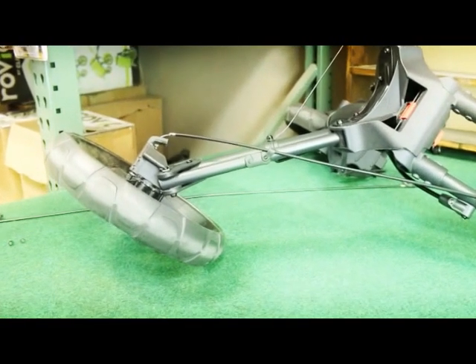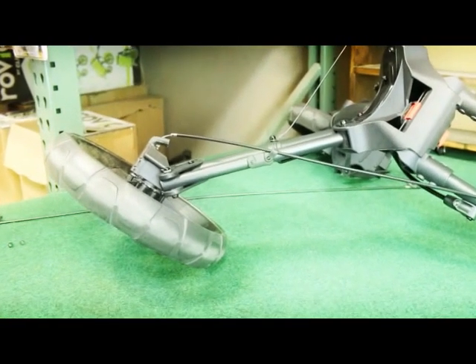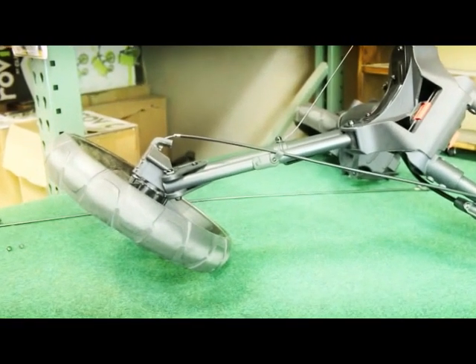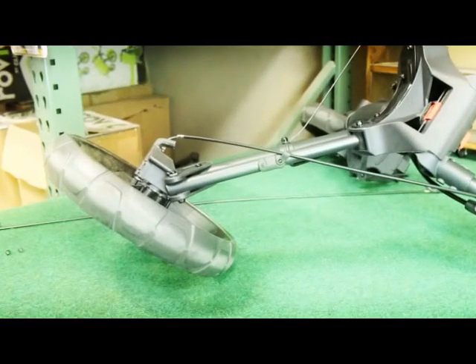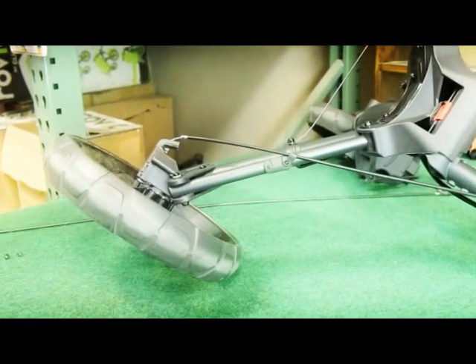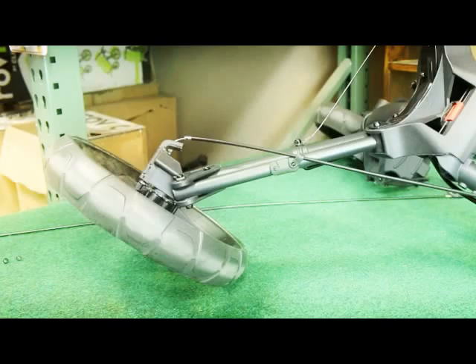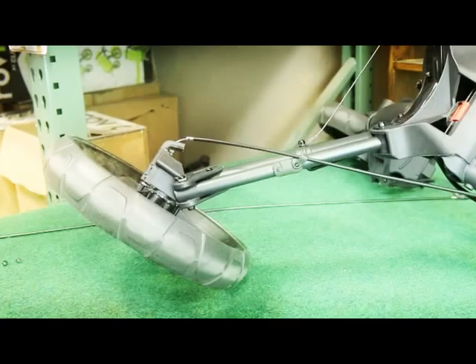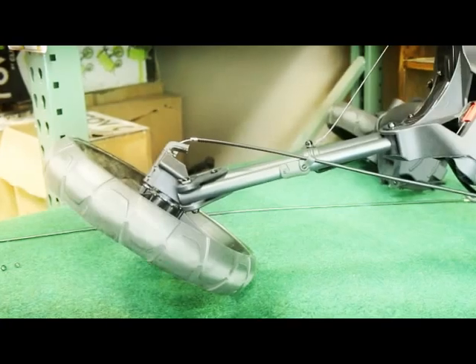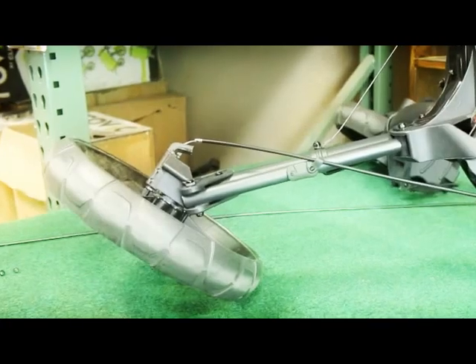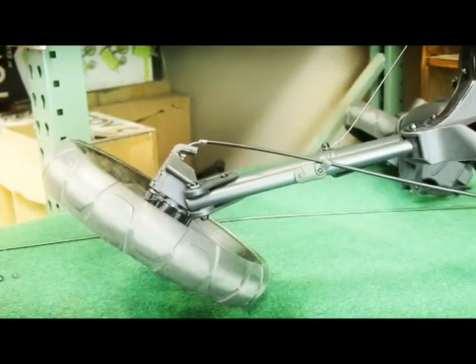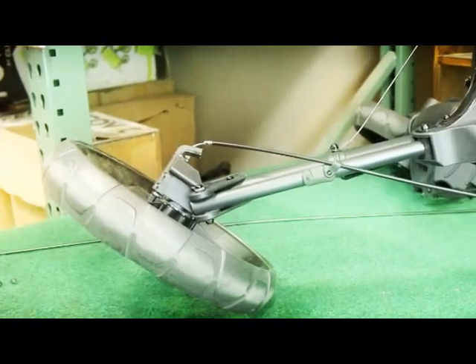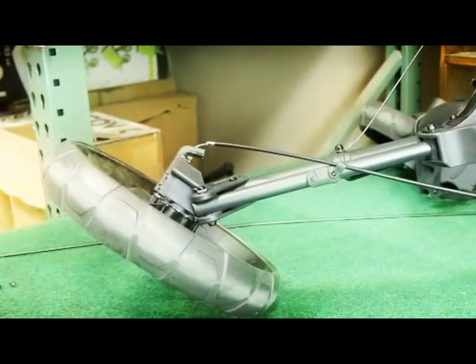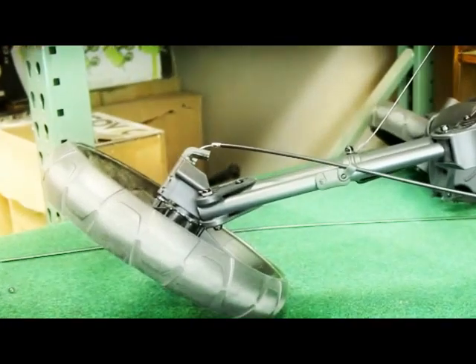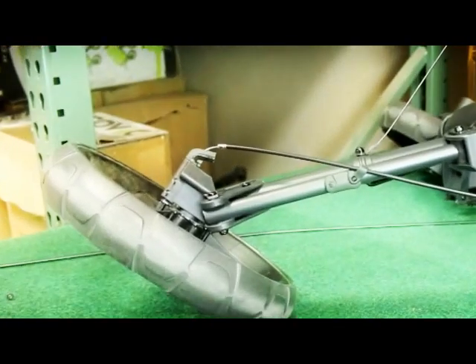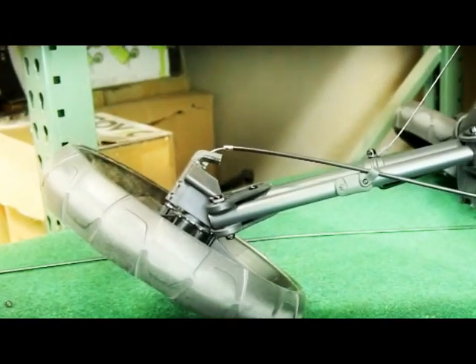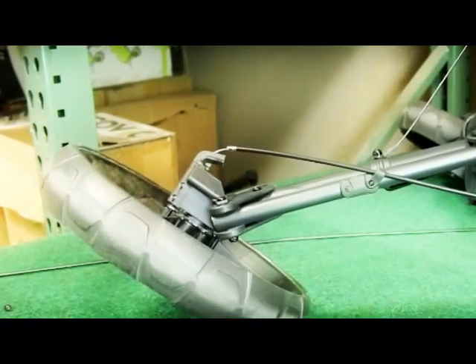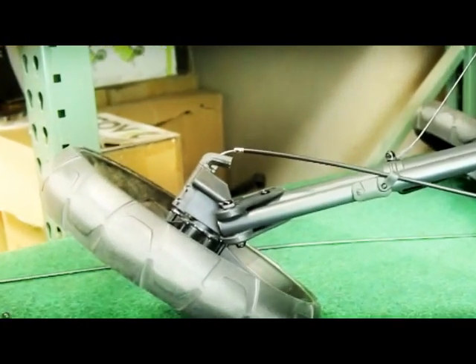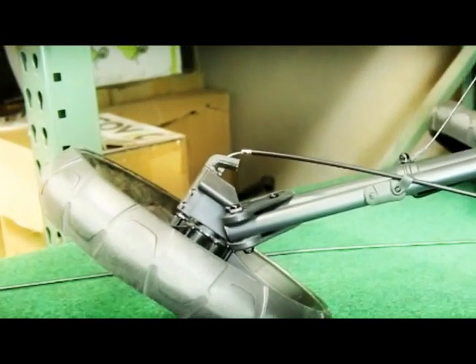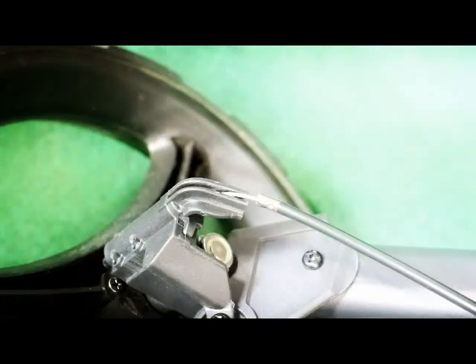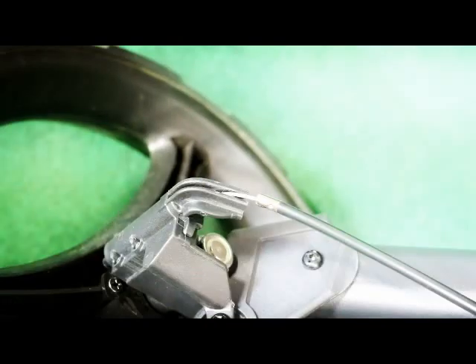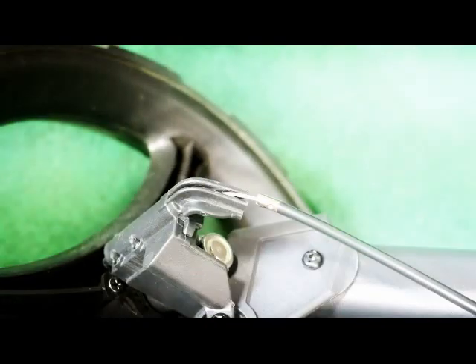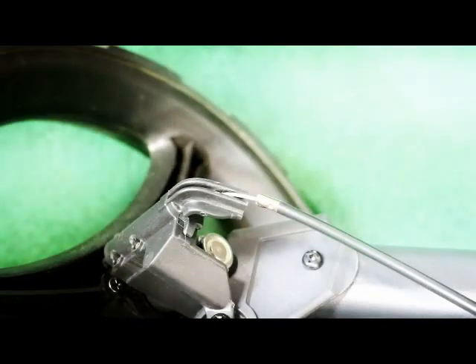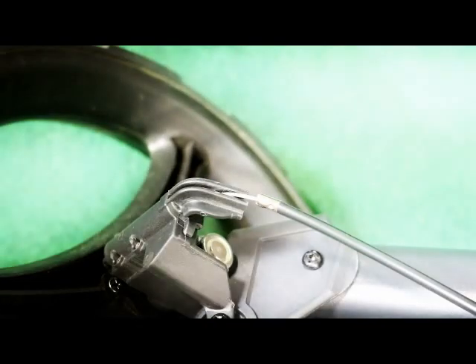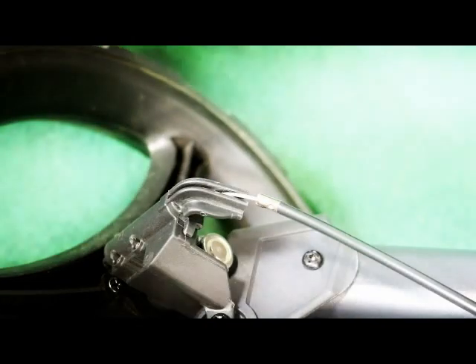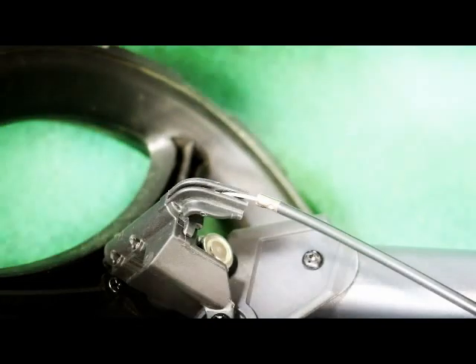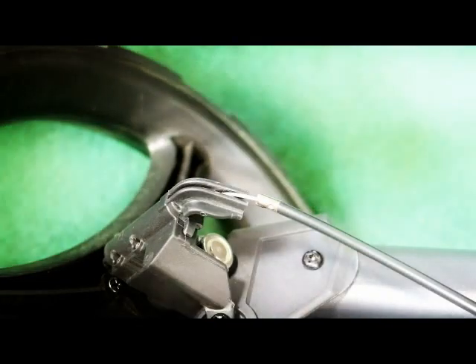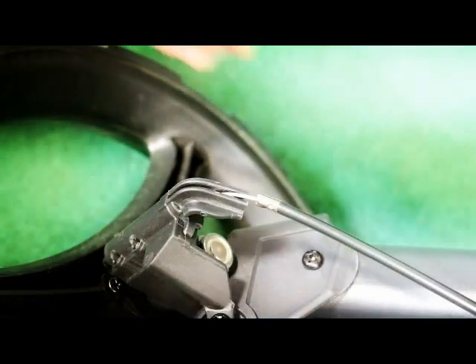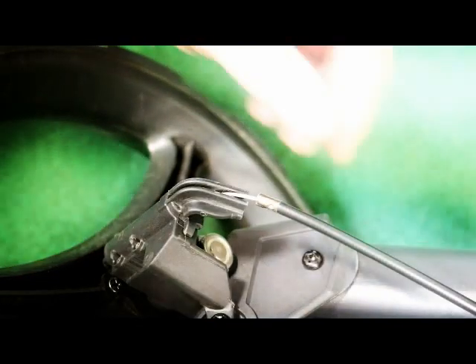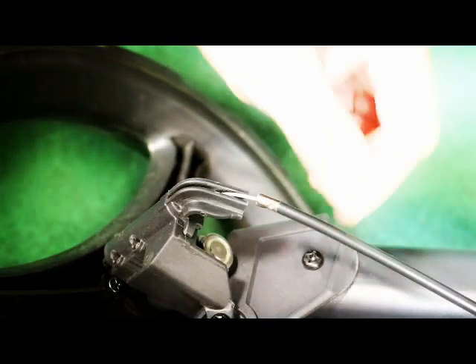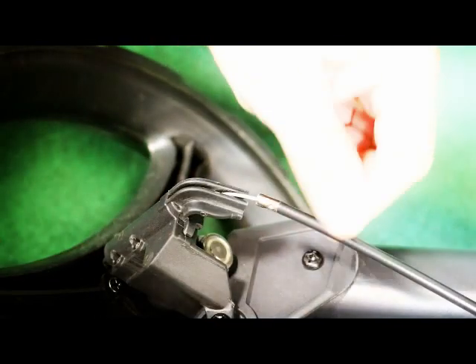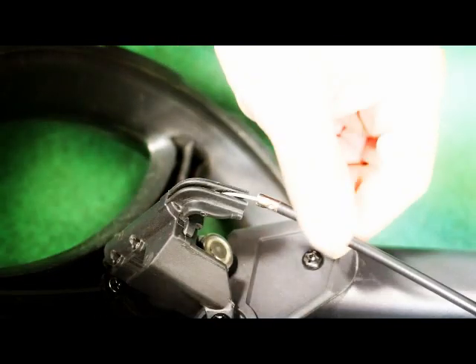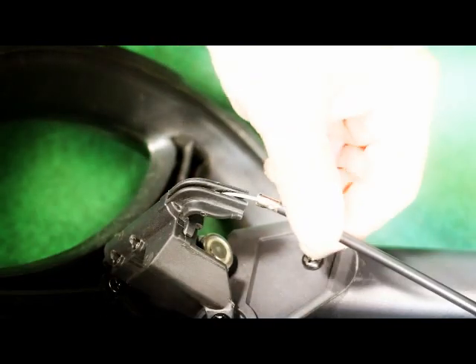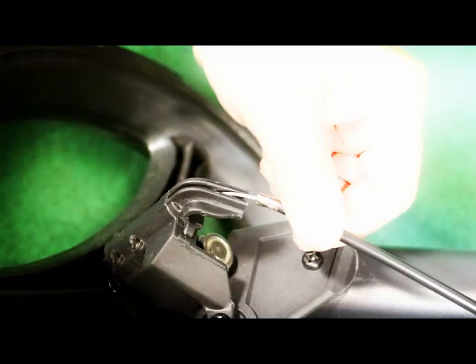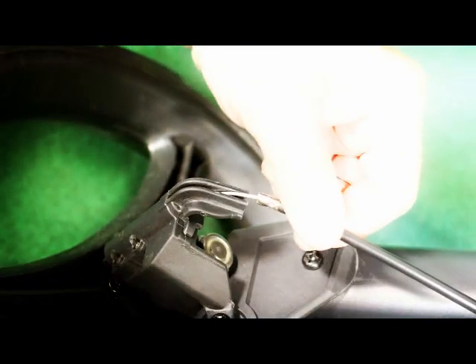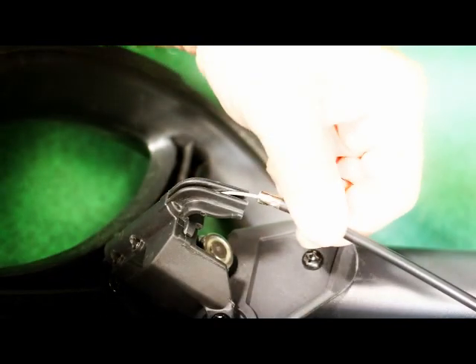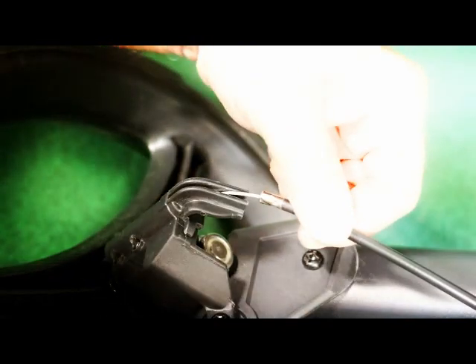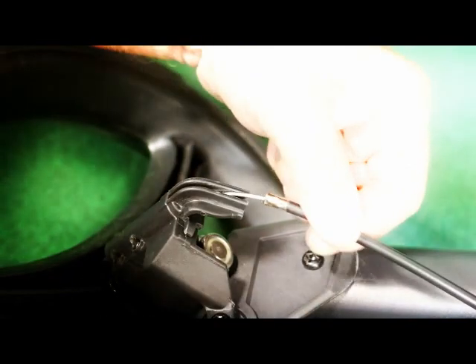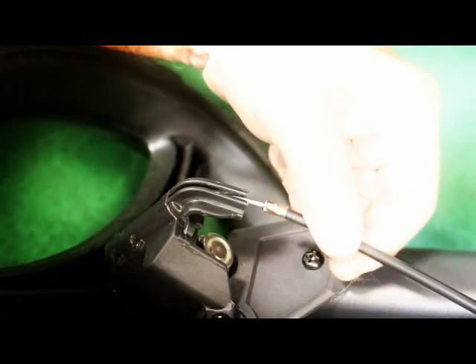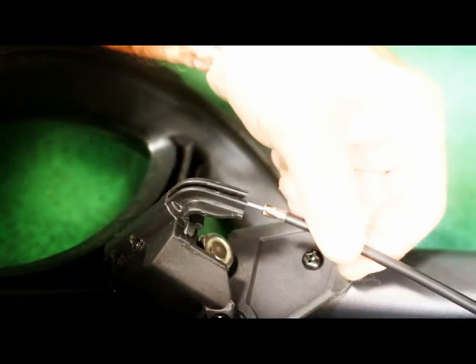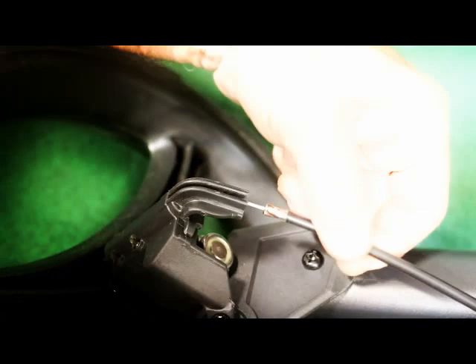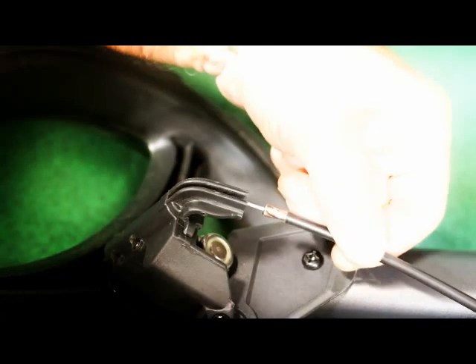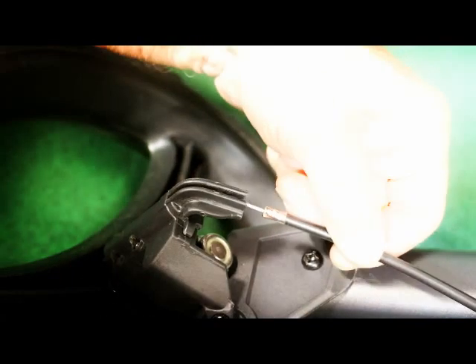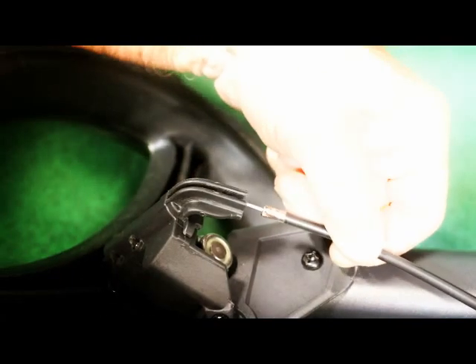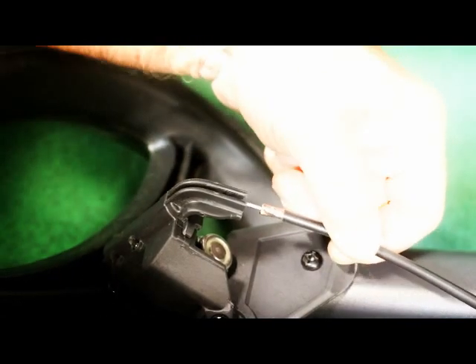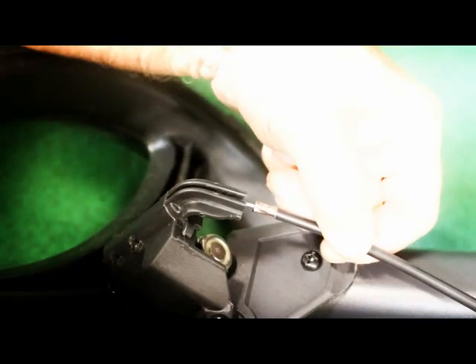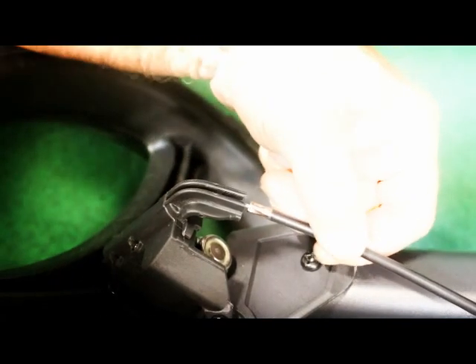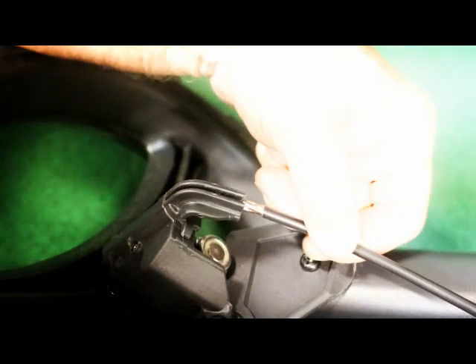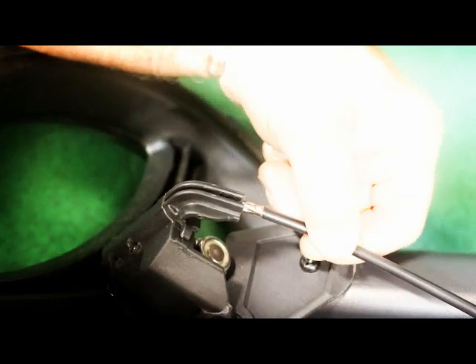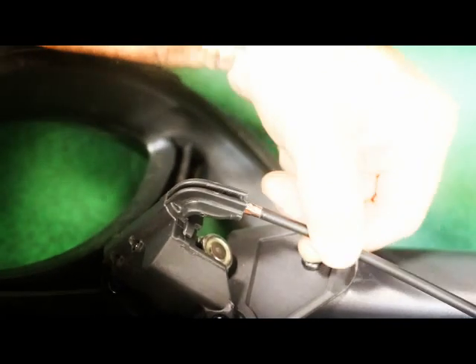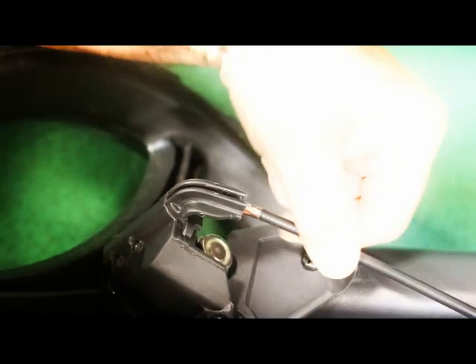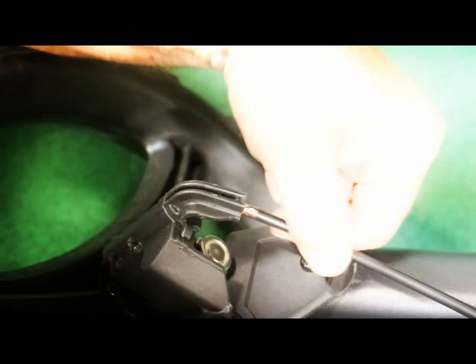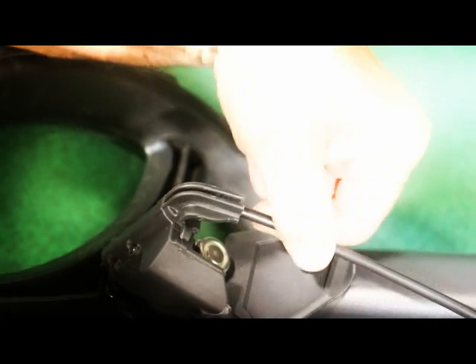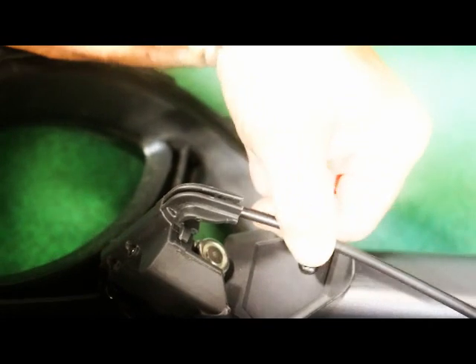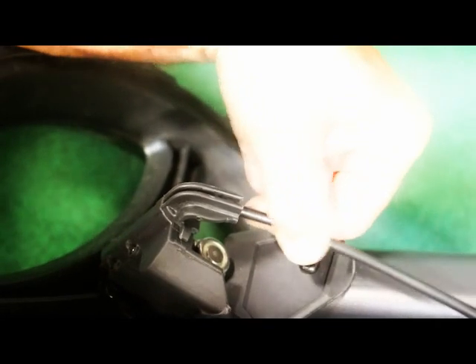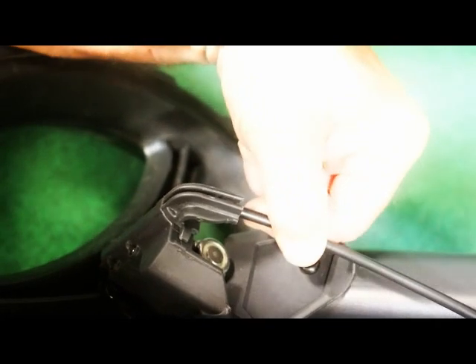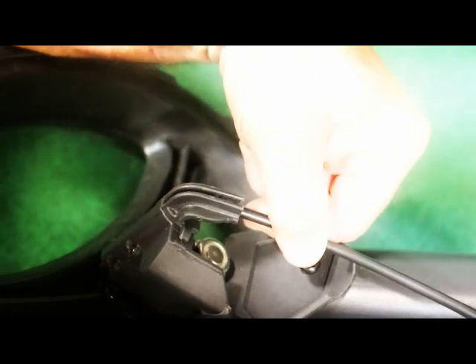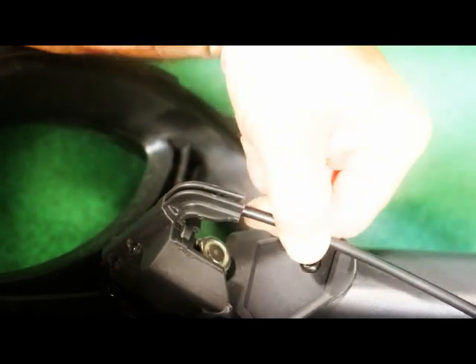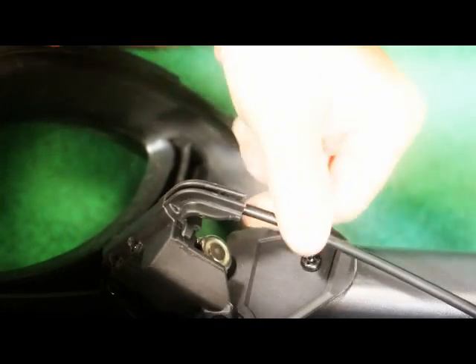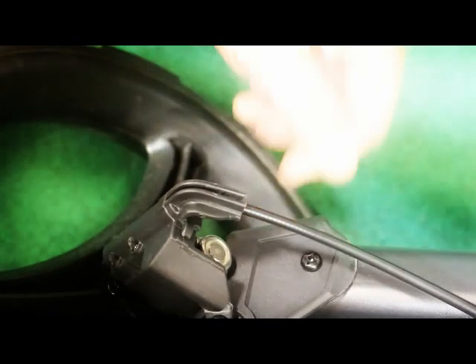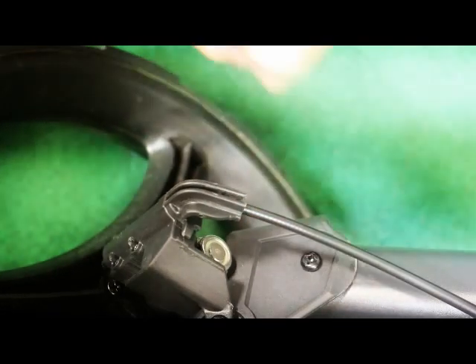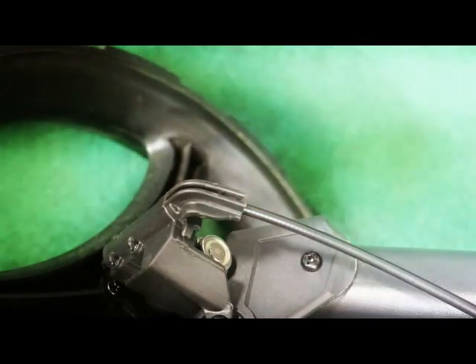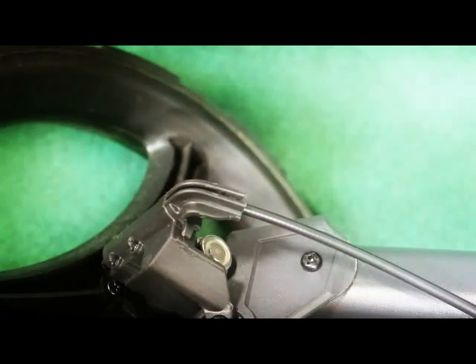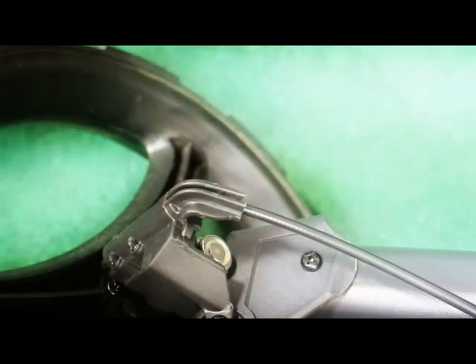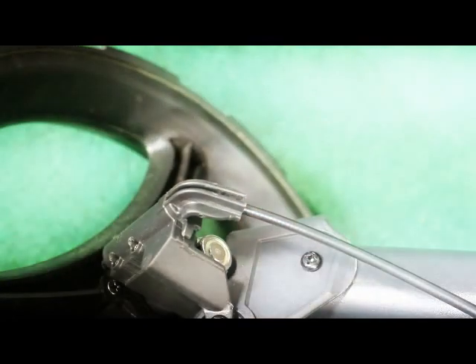For the last step, grab the end of the cable sheath and slide it into the end of the brake pin, and you're done.